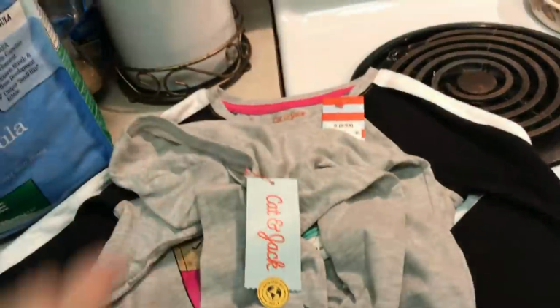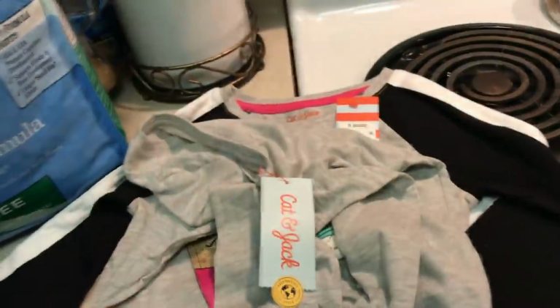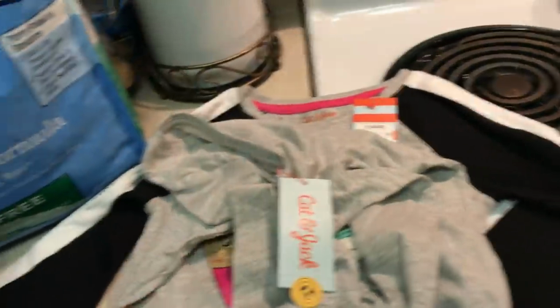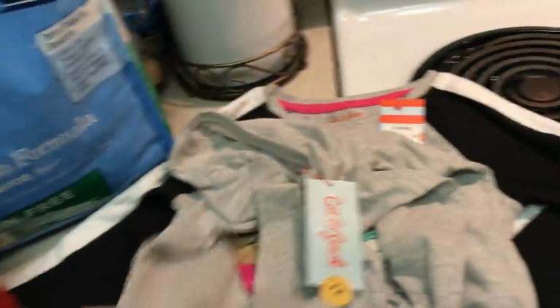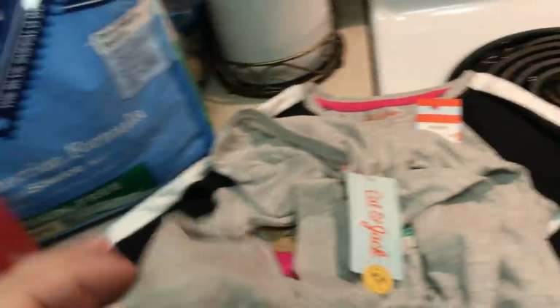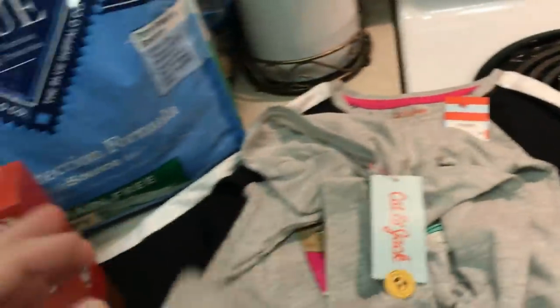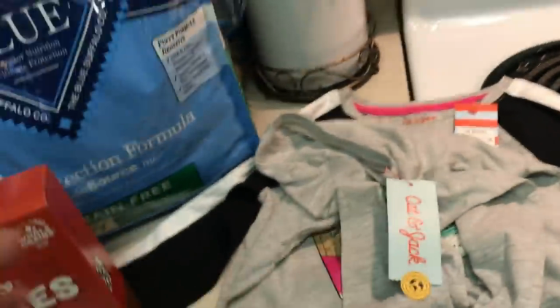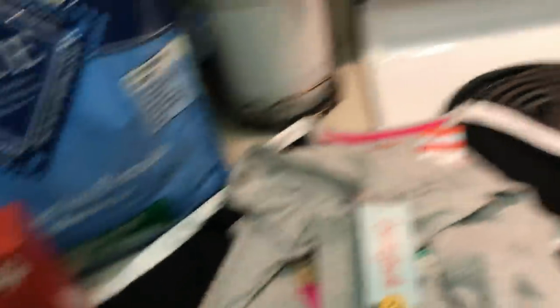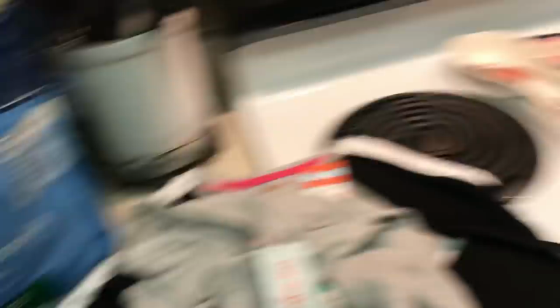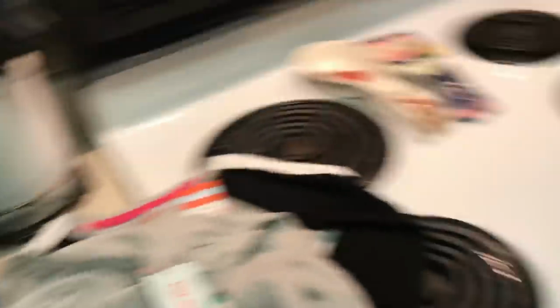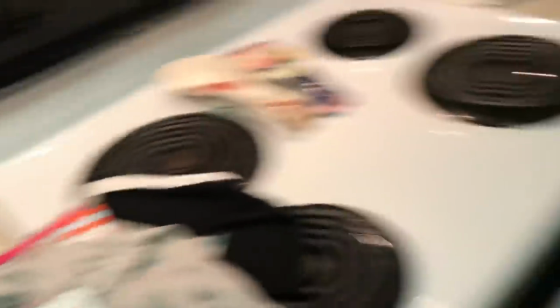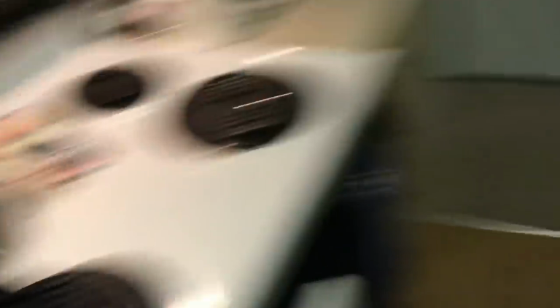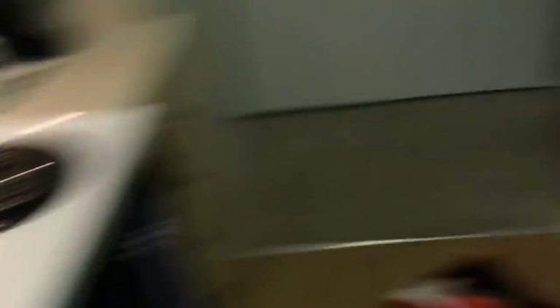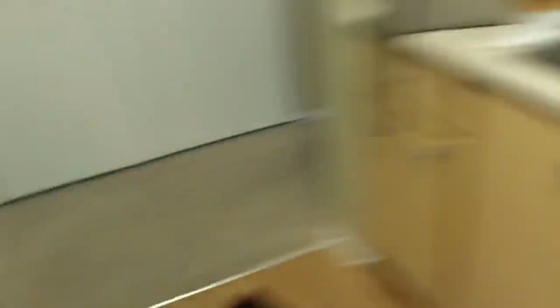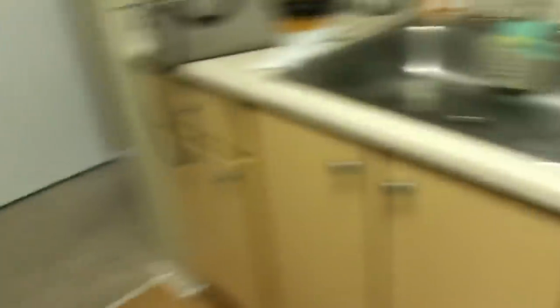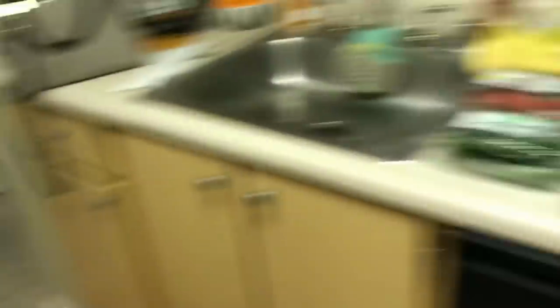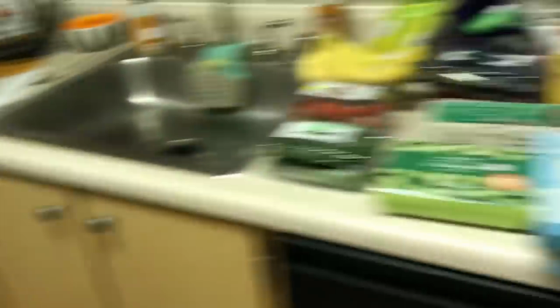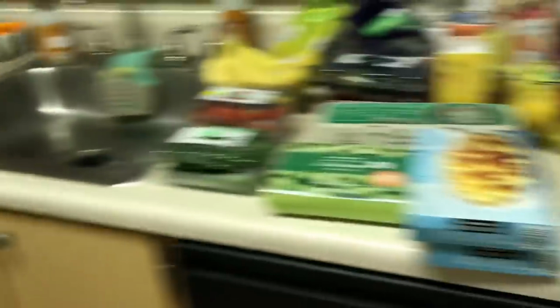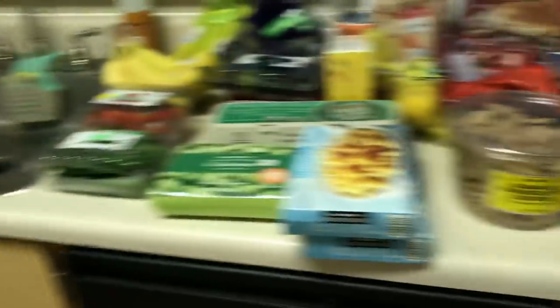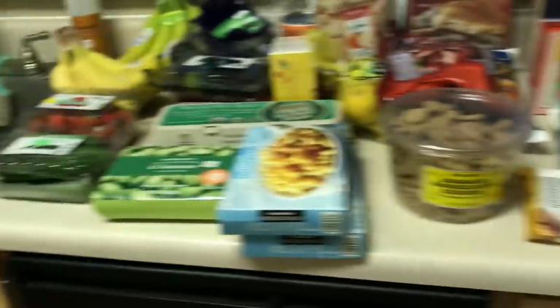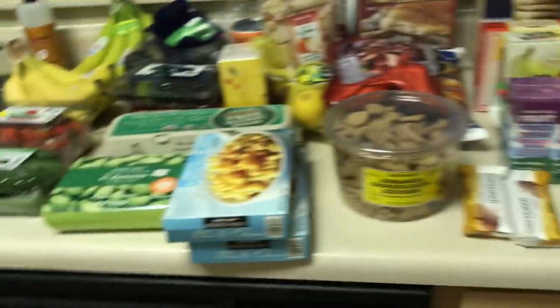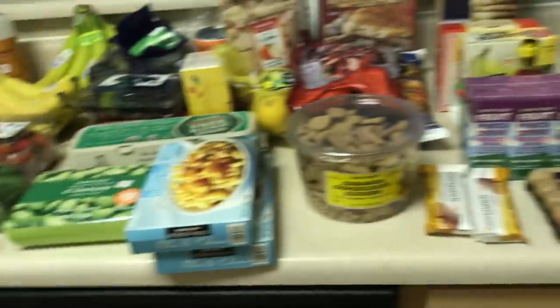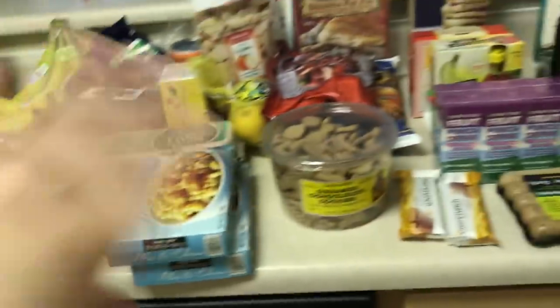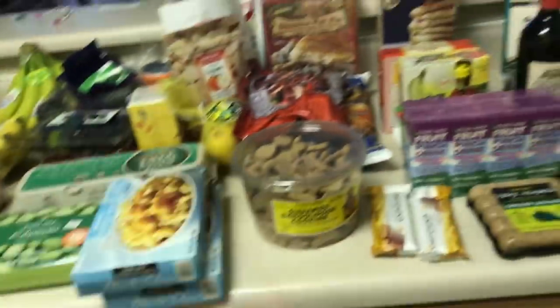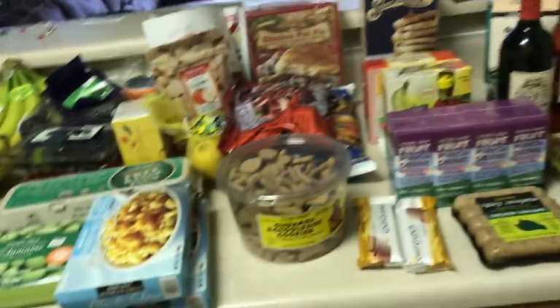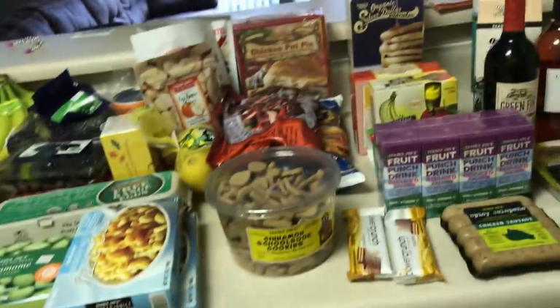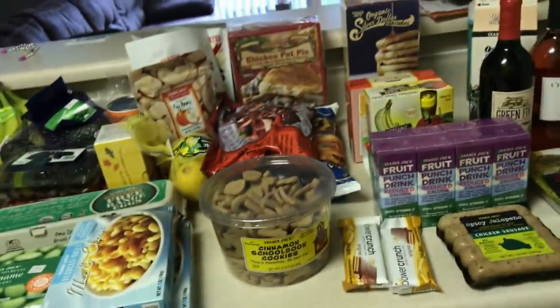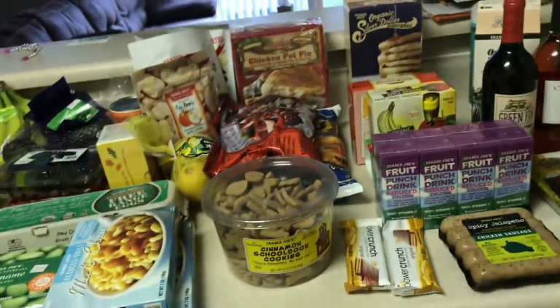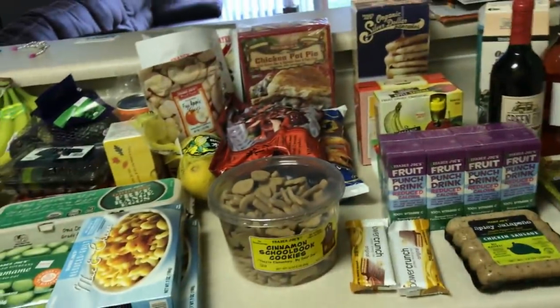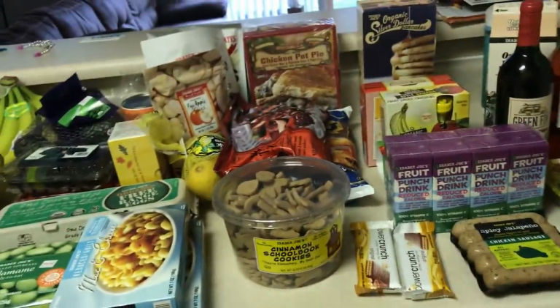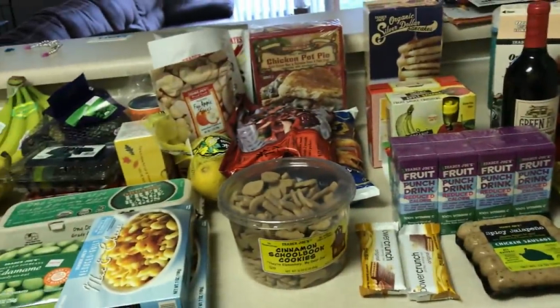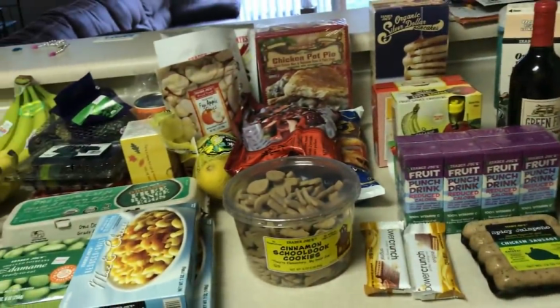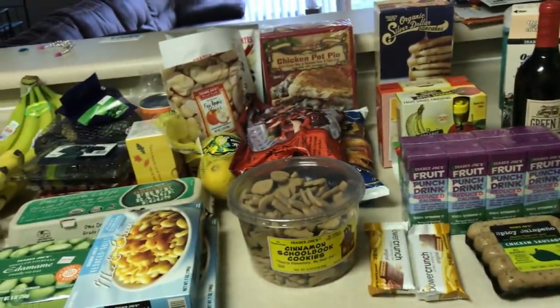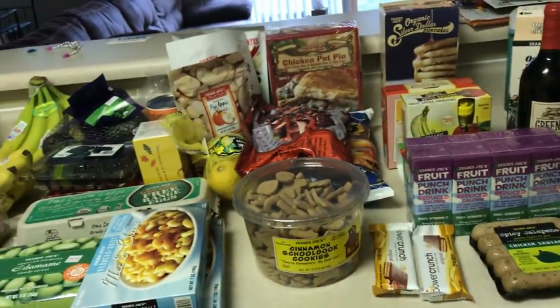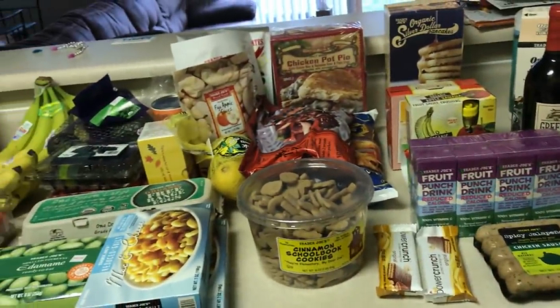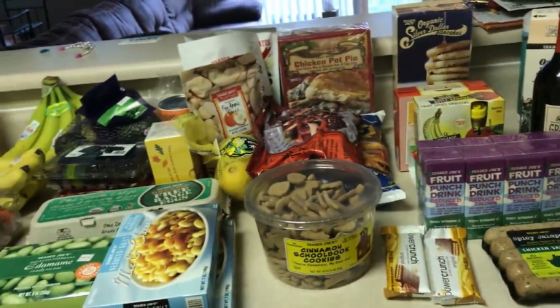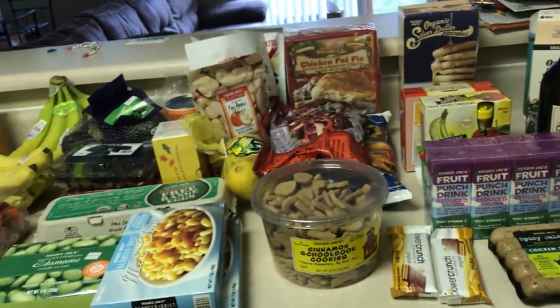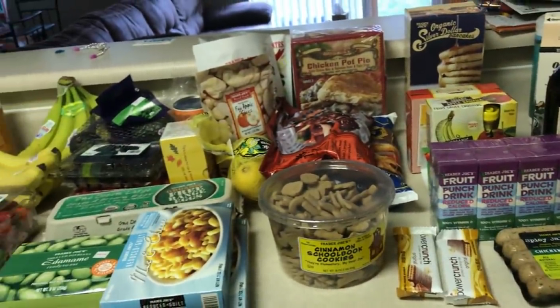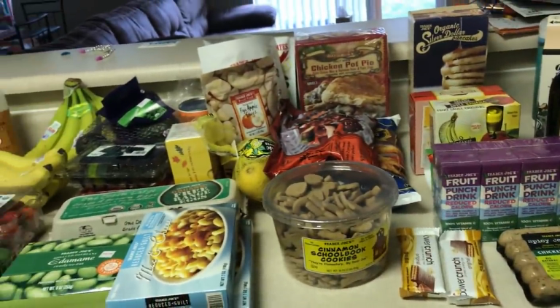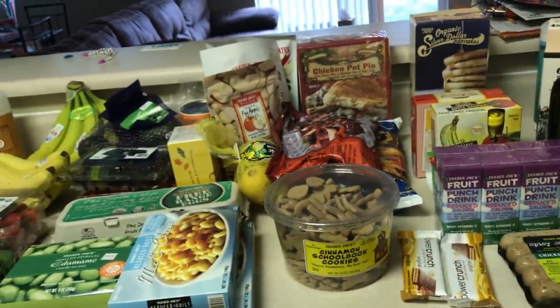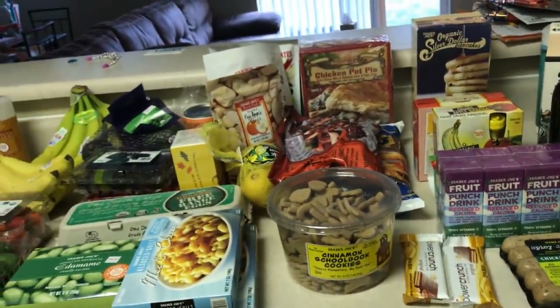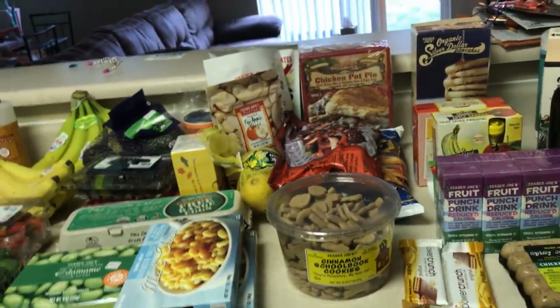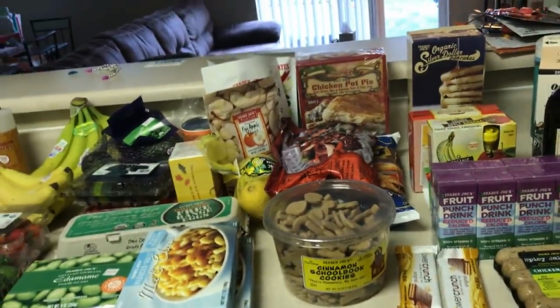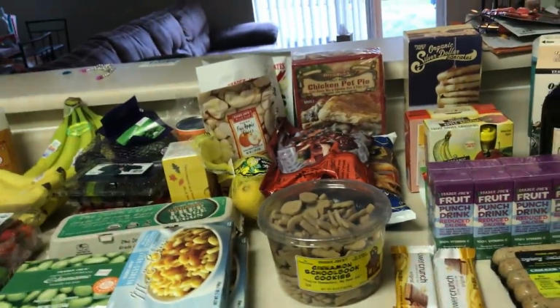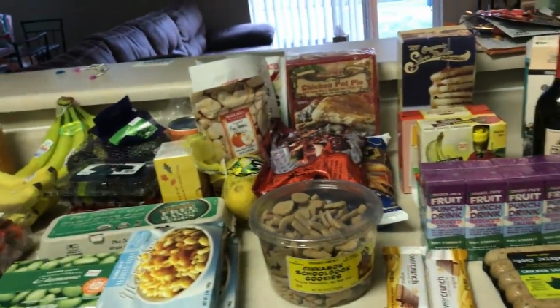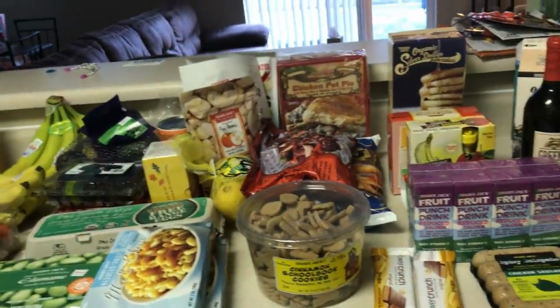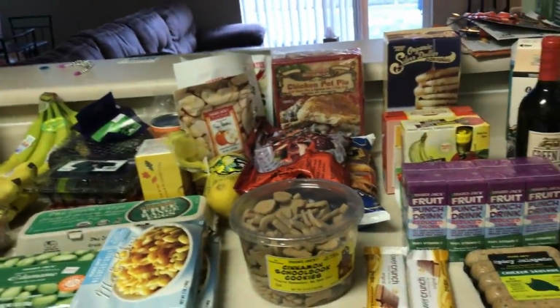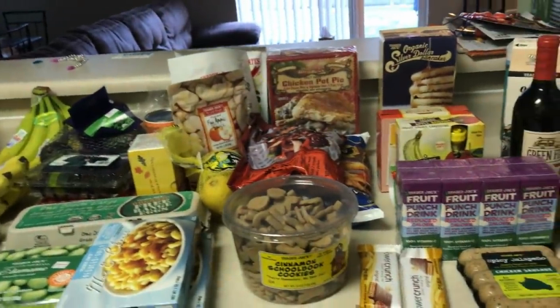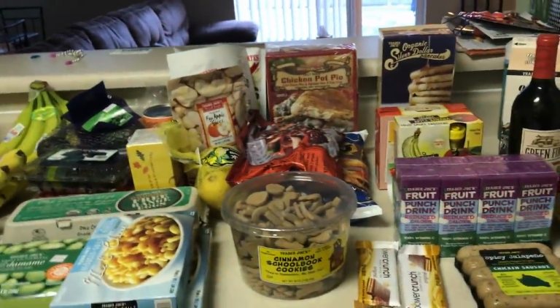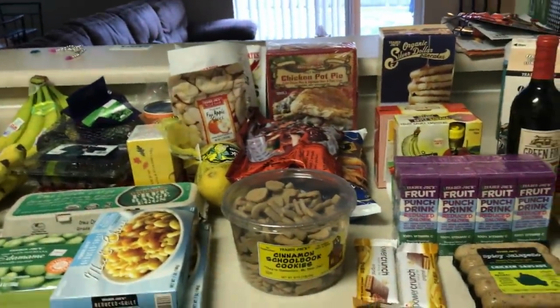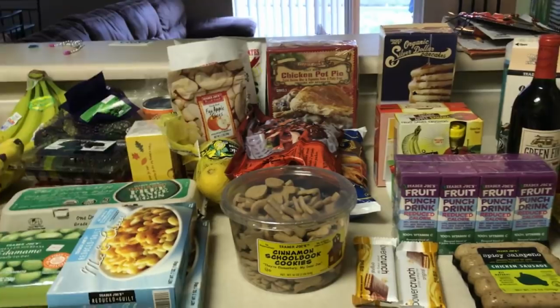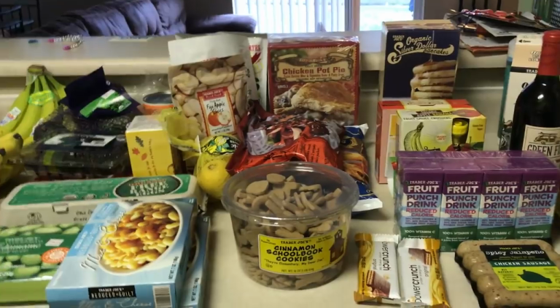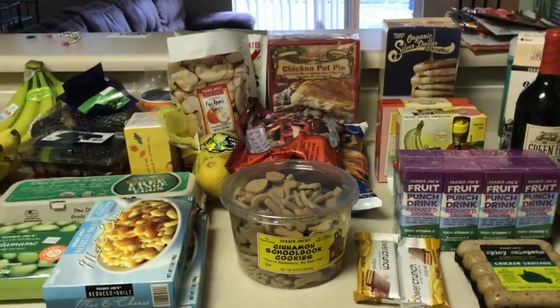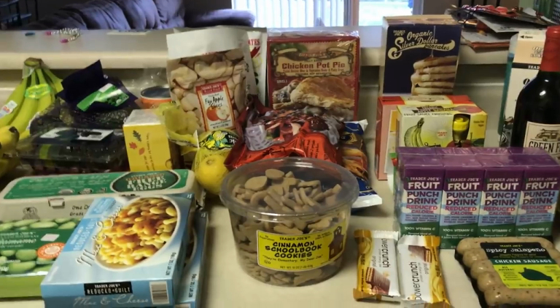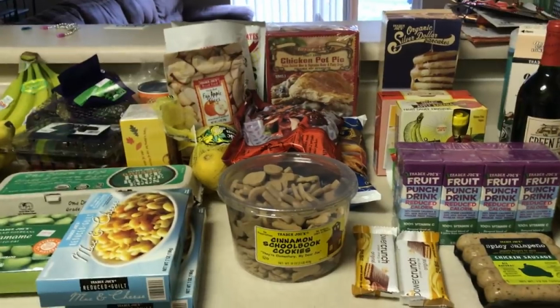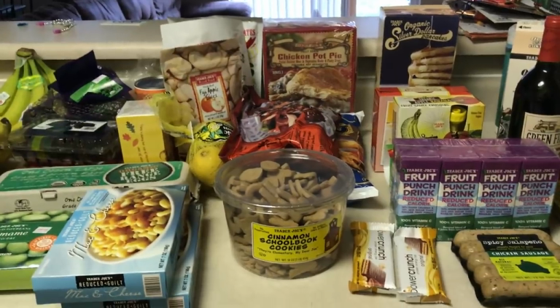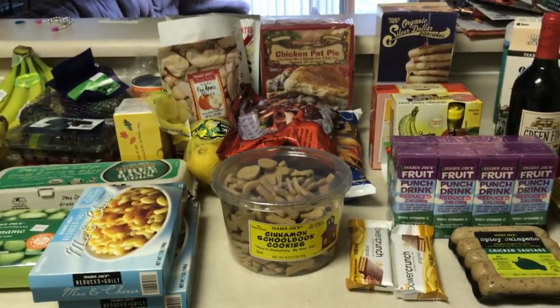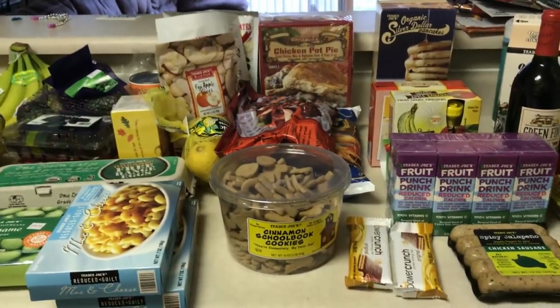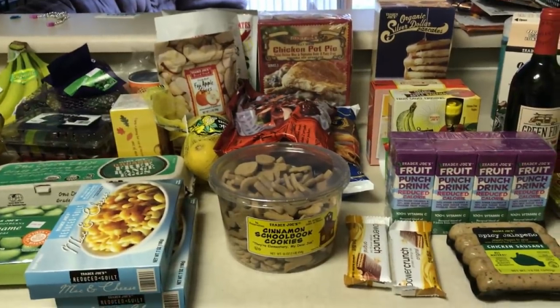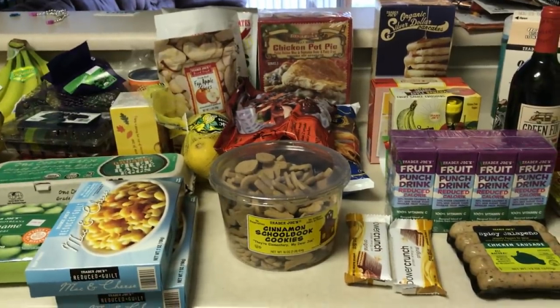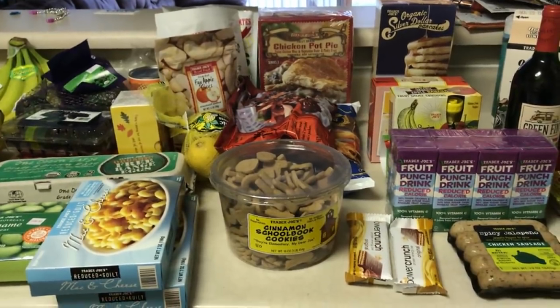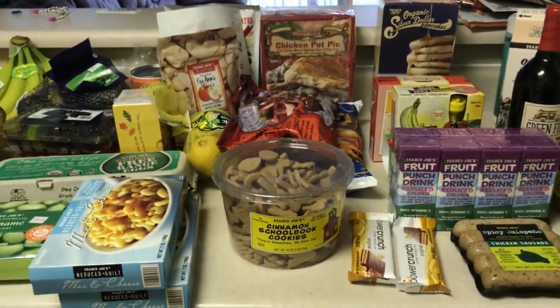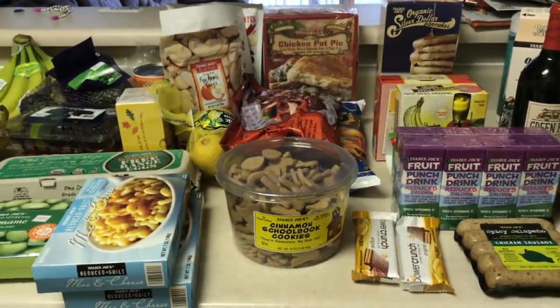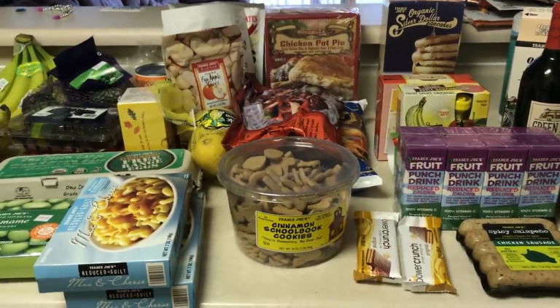That's all we got from Target. I'm going to put this away. We spent about $111, and then we need to go to Walmart to pick up a few things, so I'll show you guys up next.